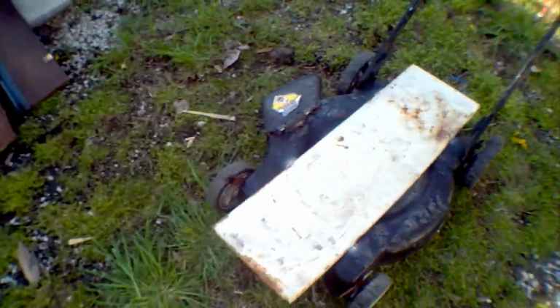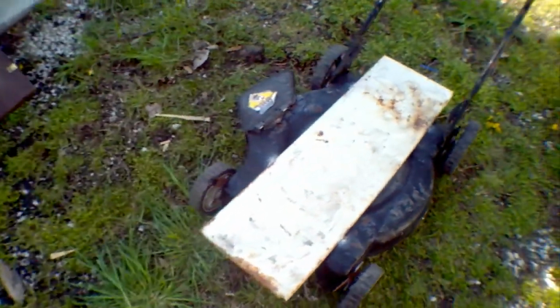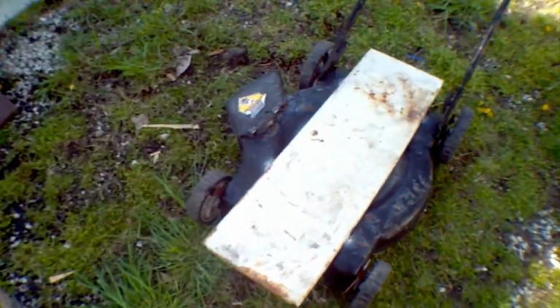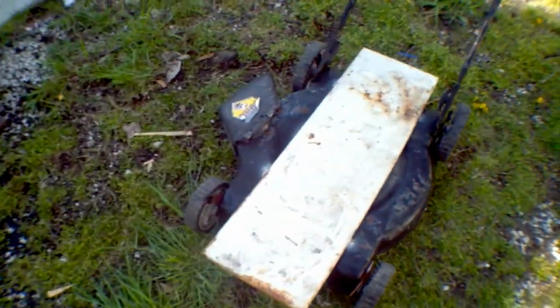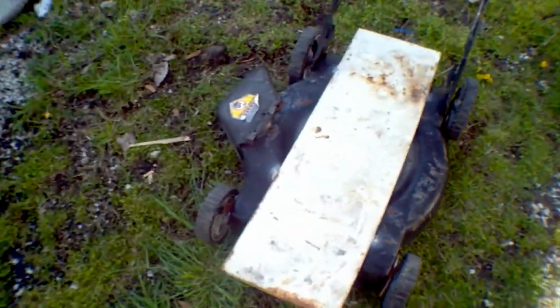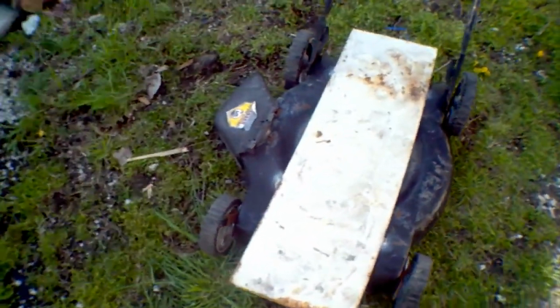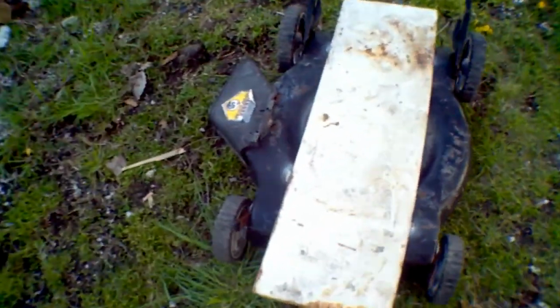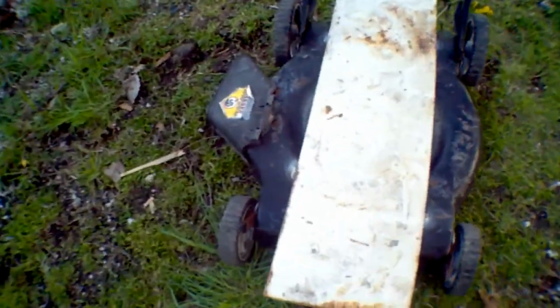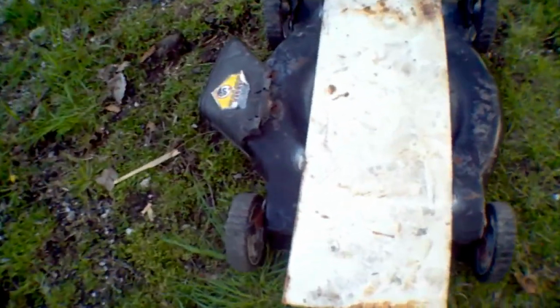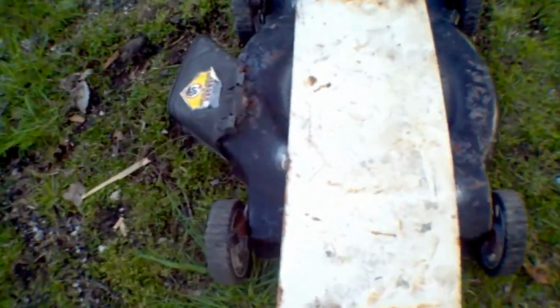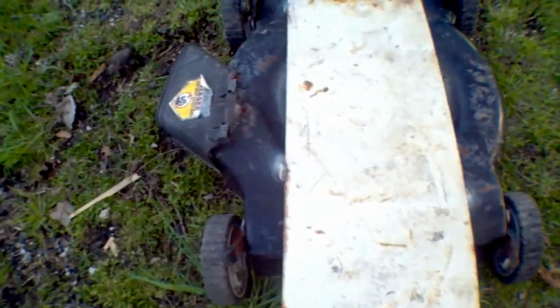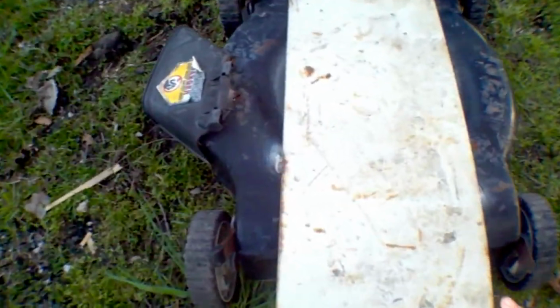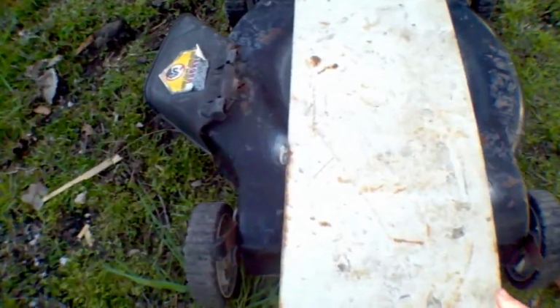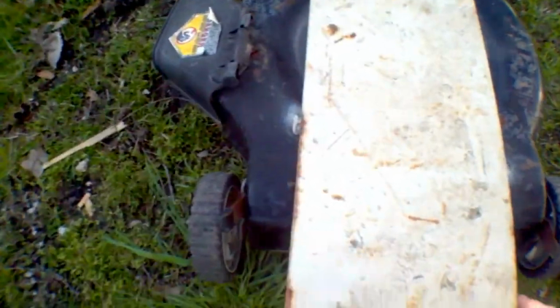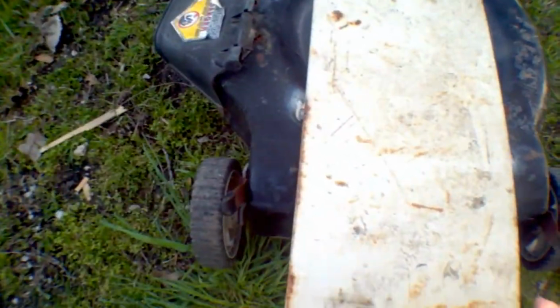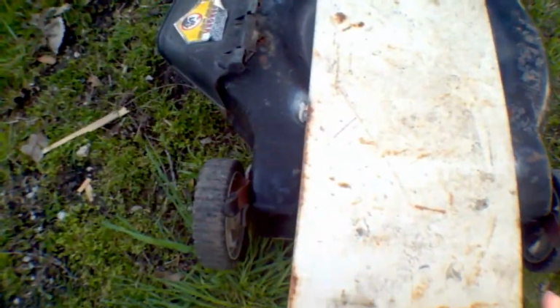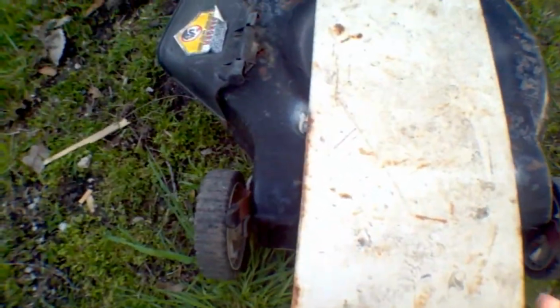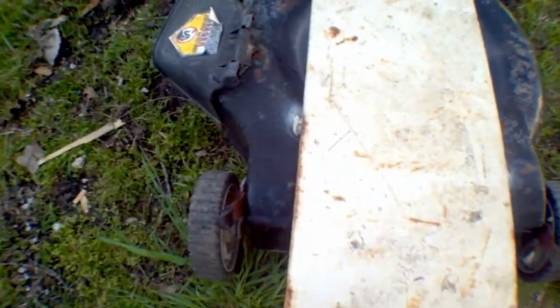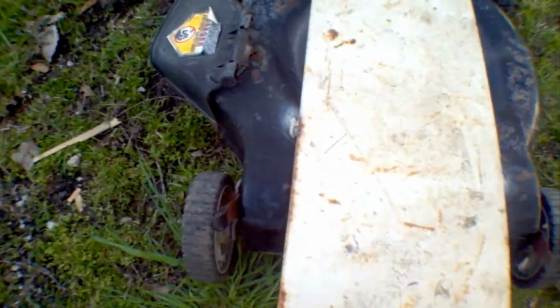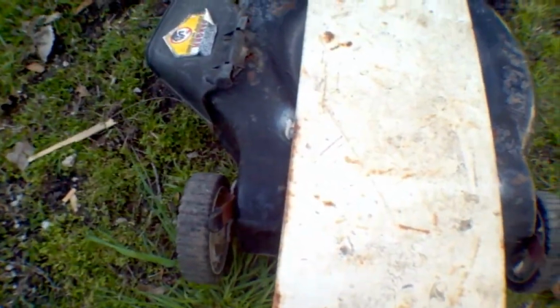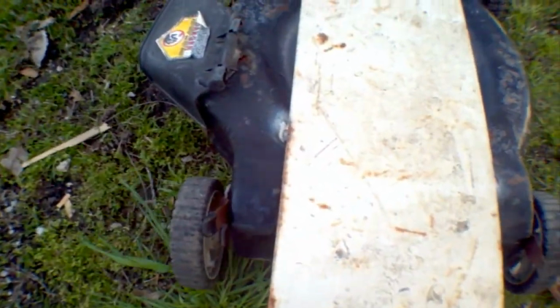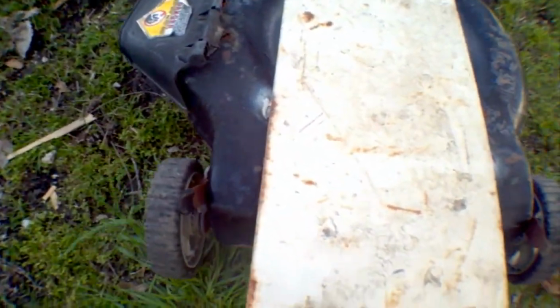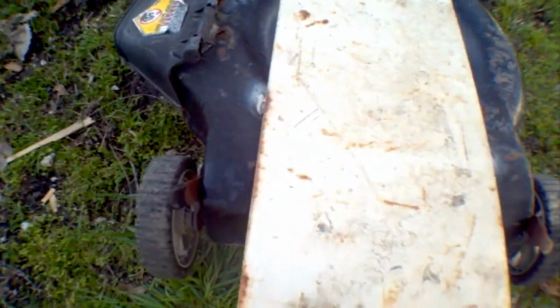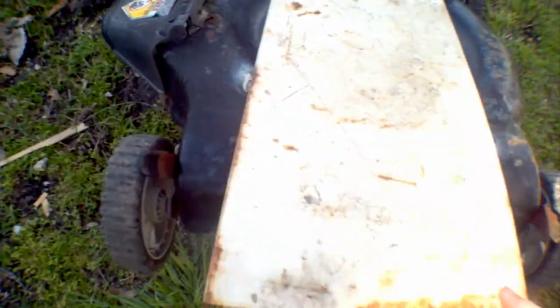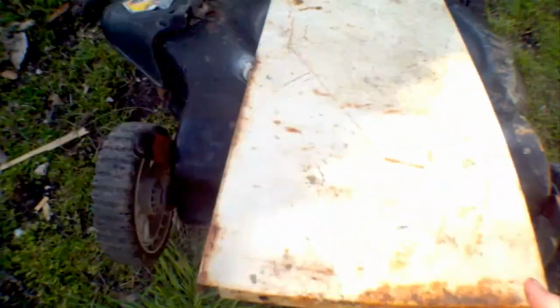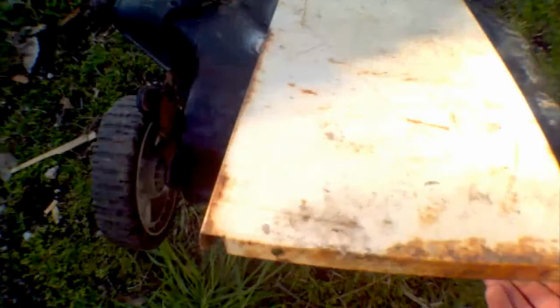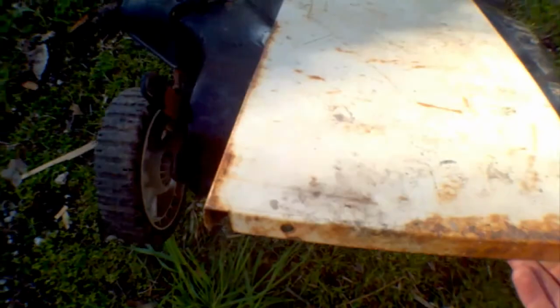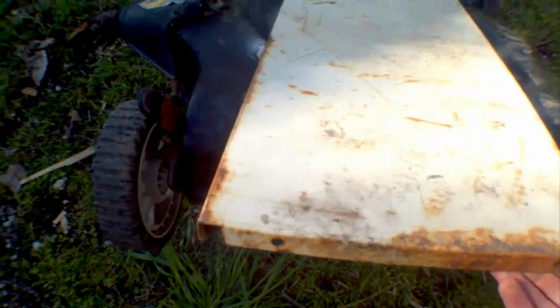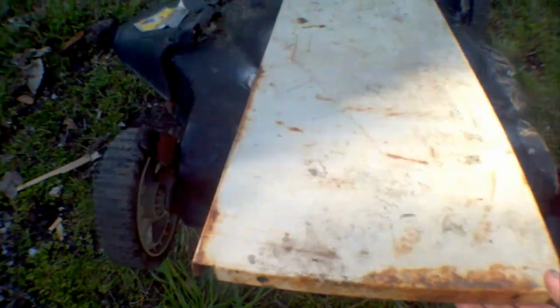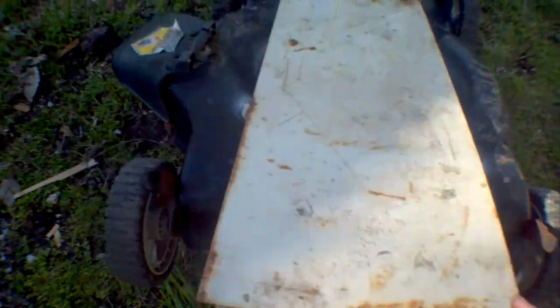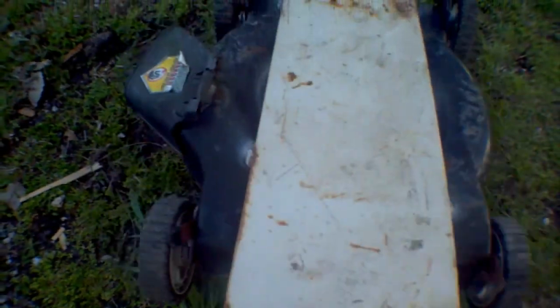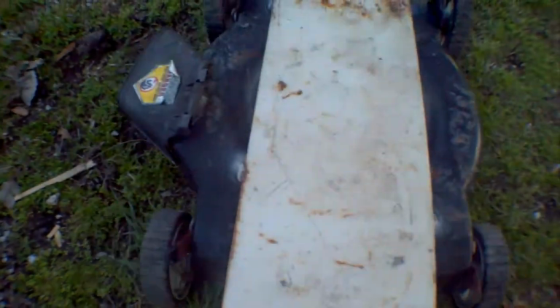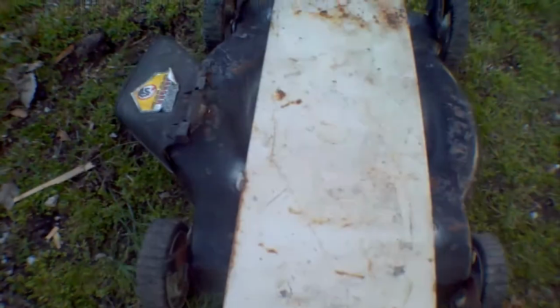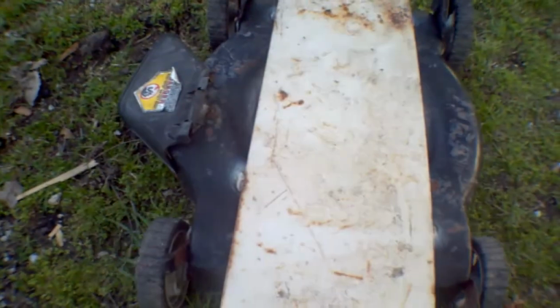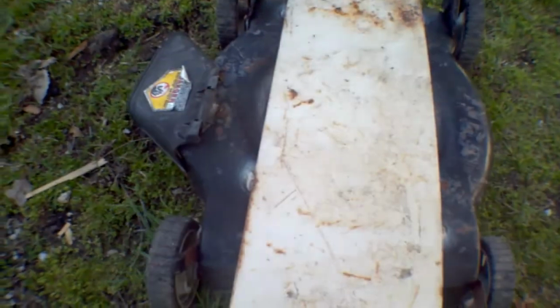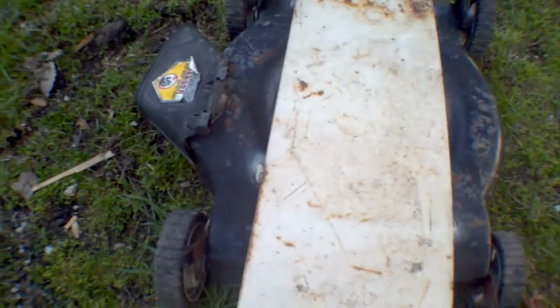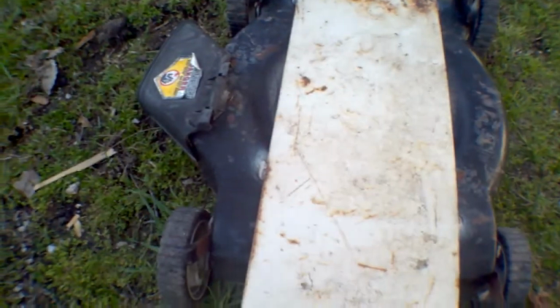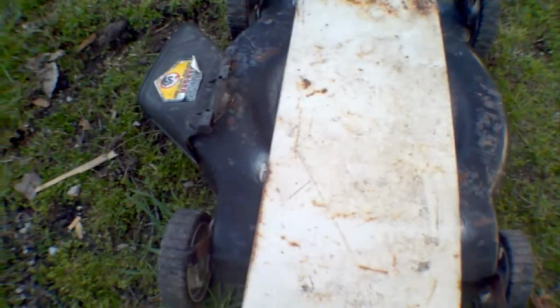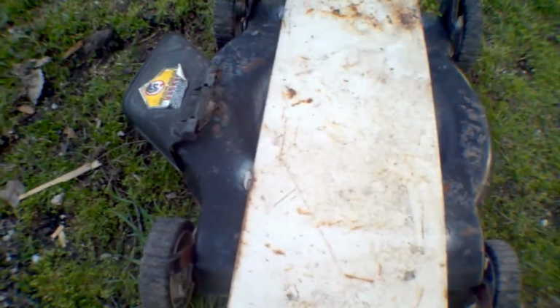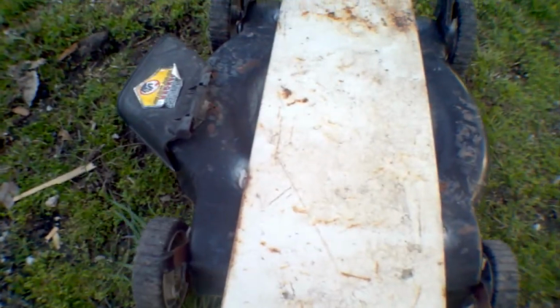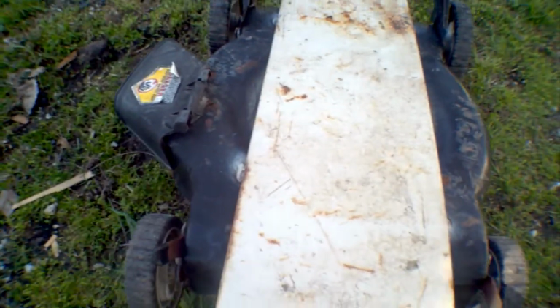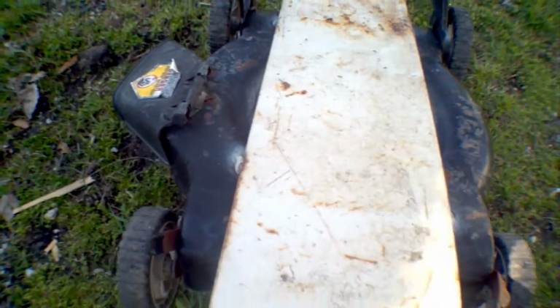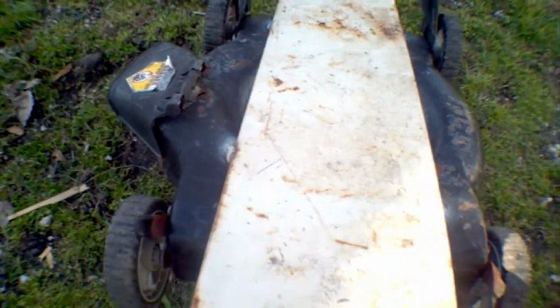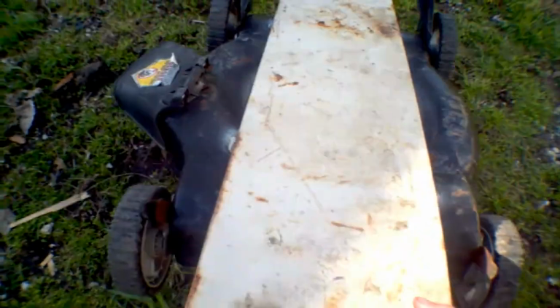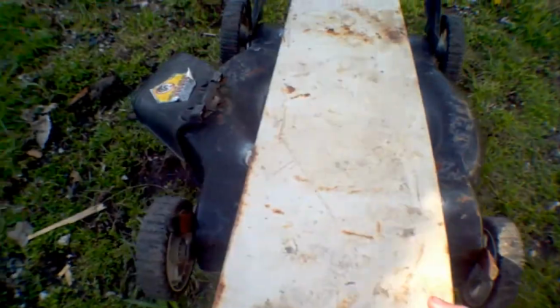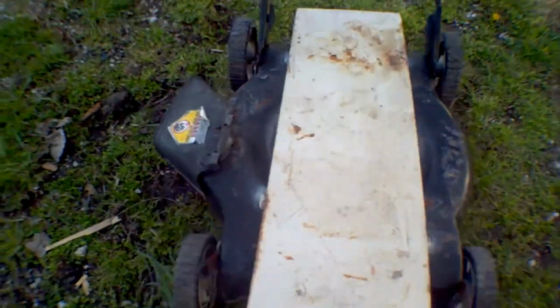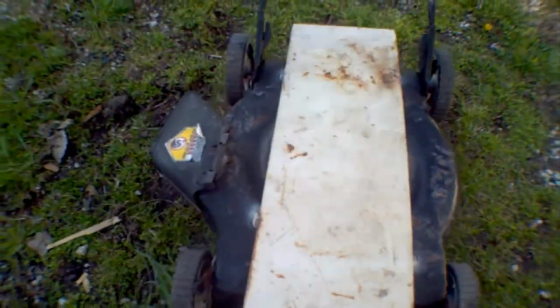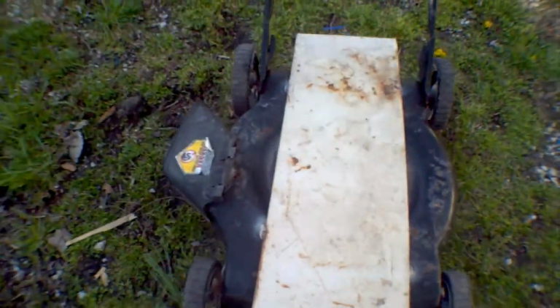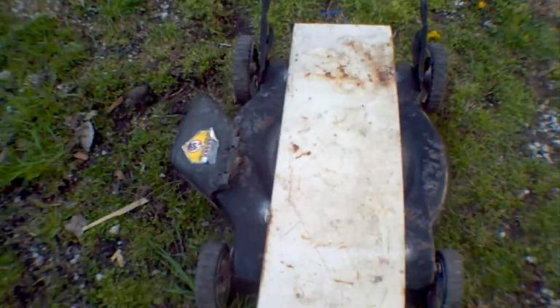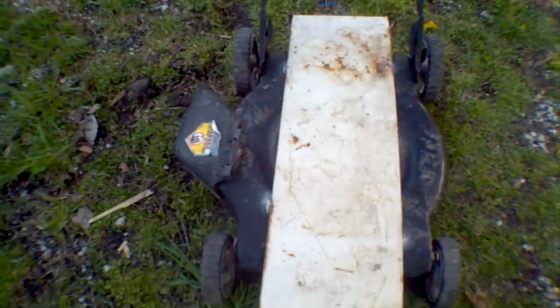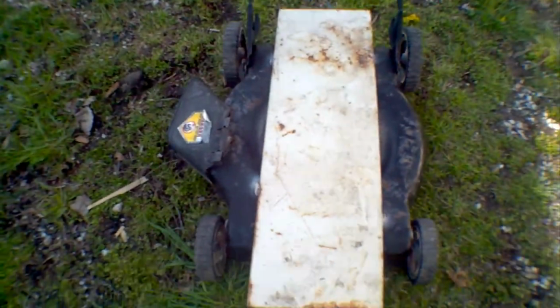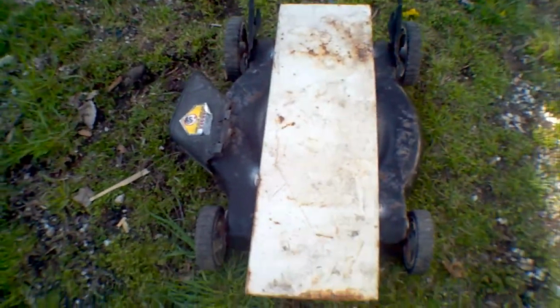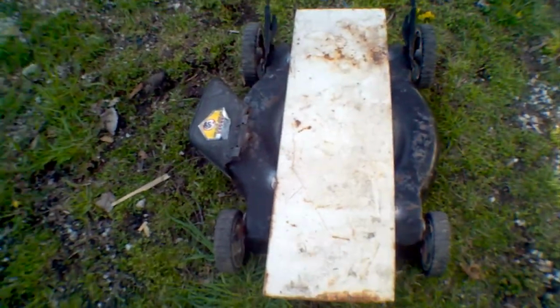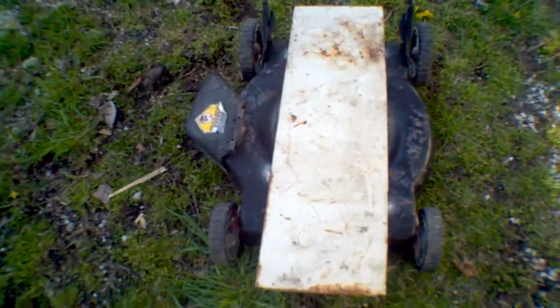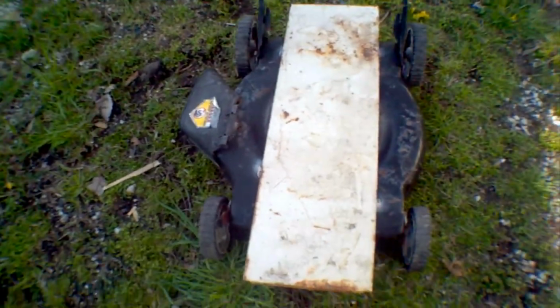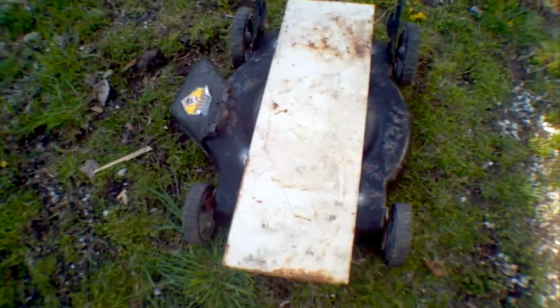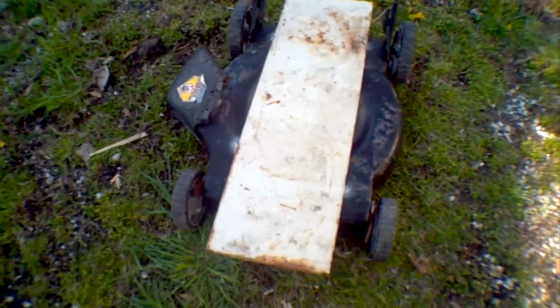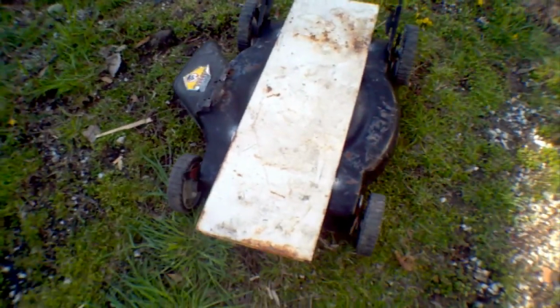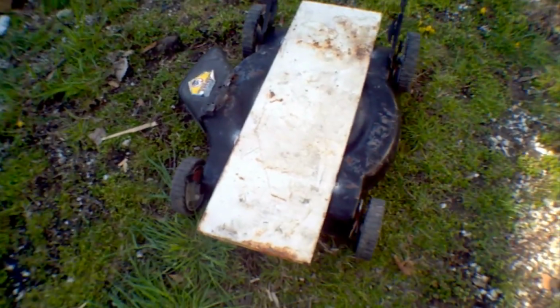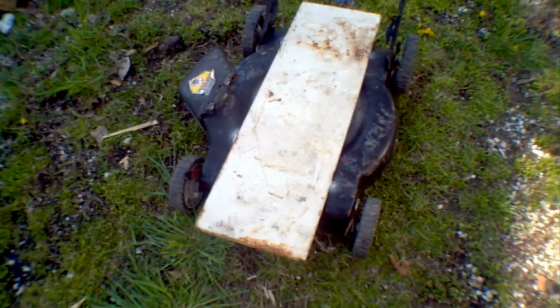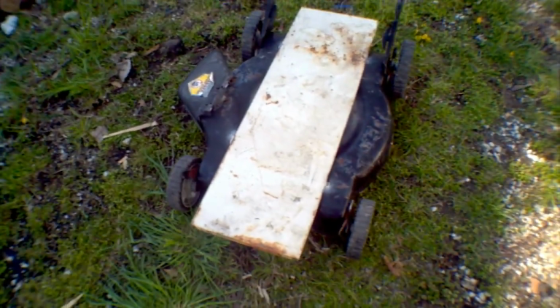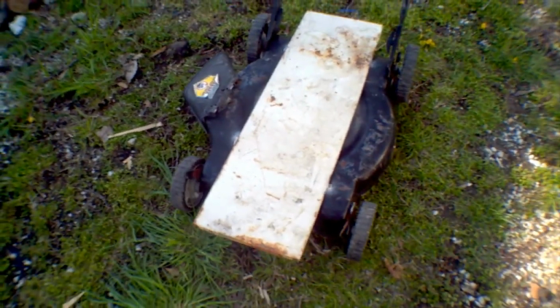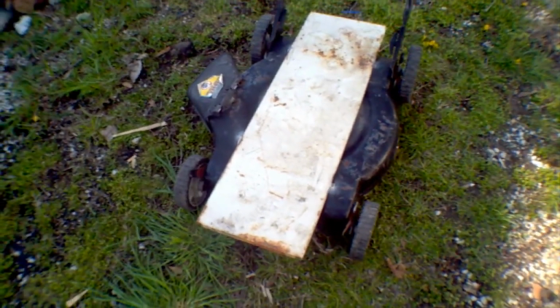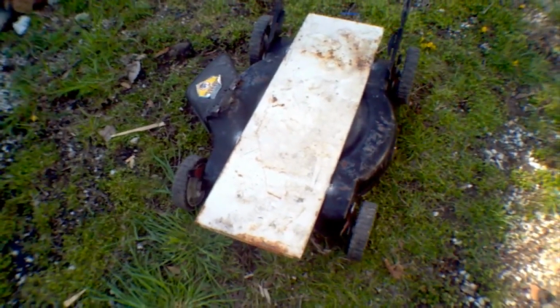That seems quite sturdy. That's a start at least.